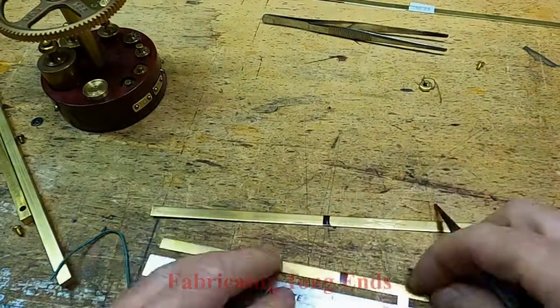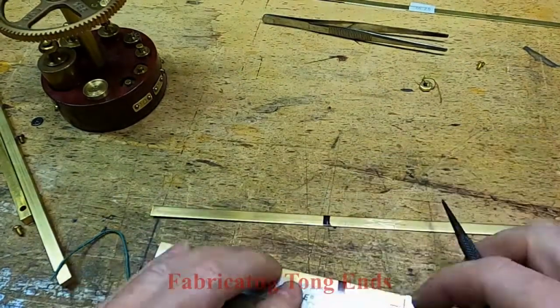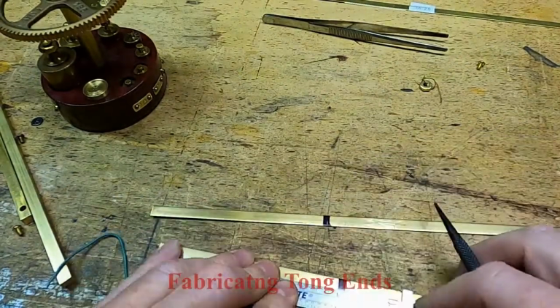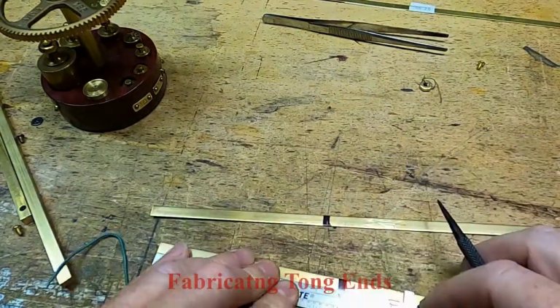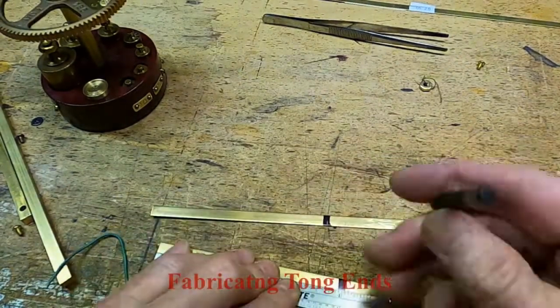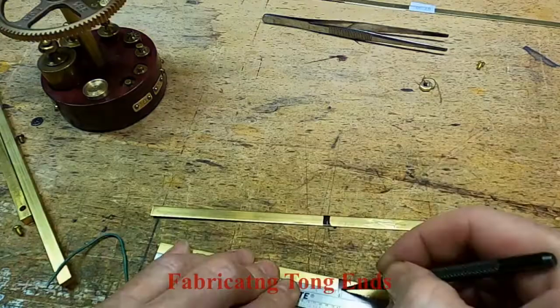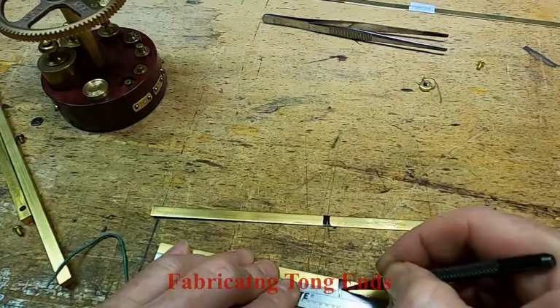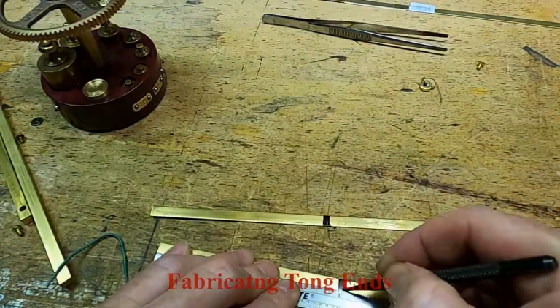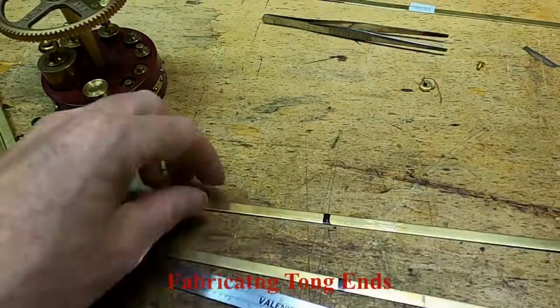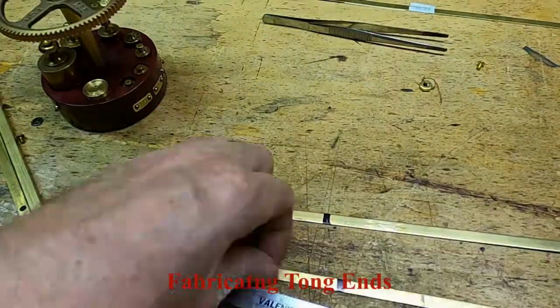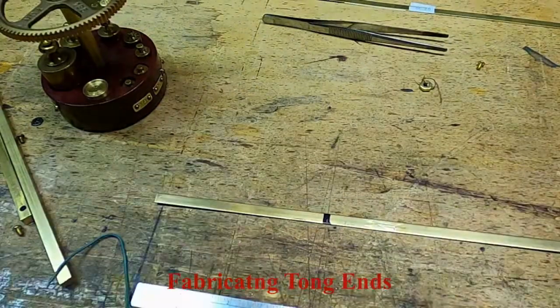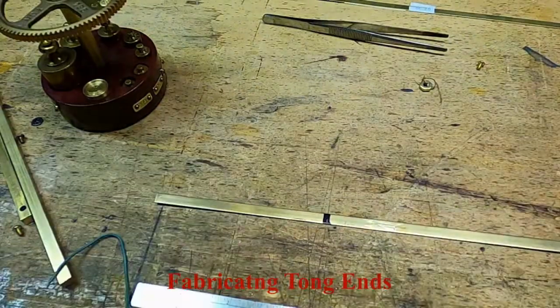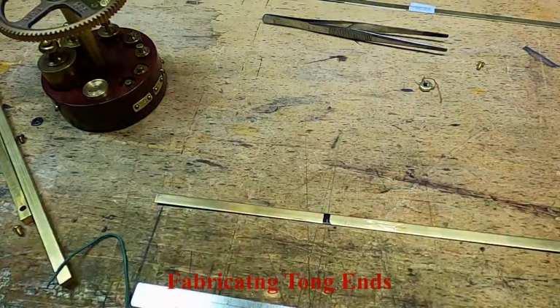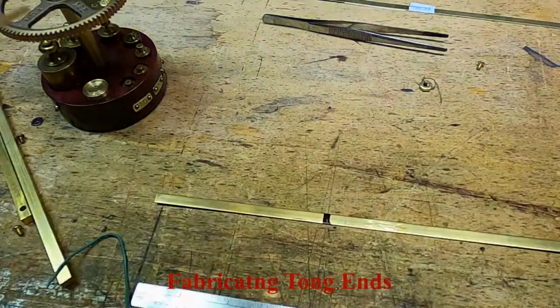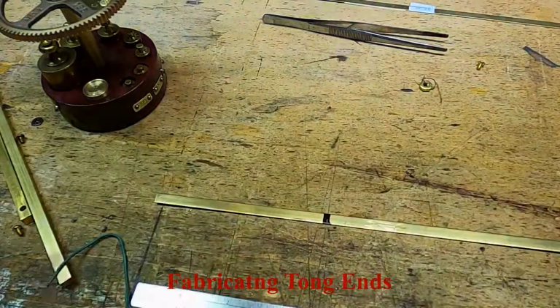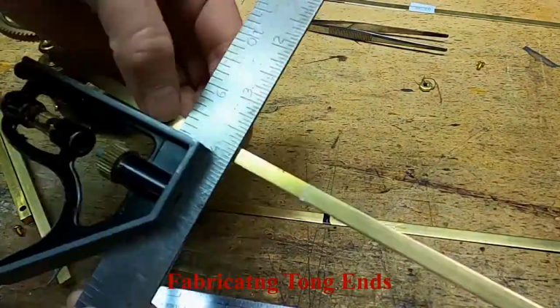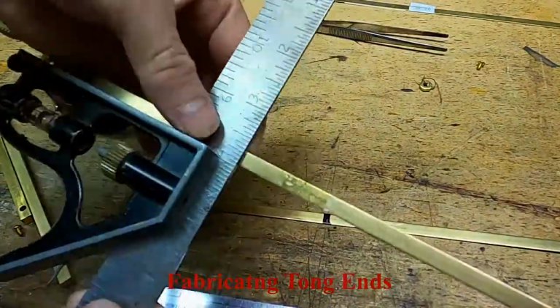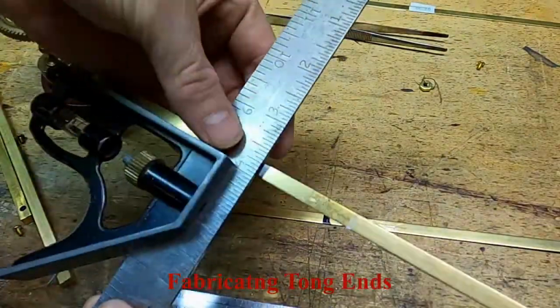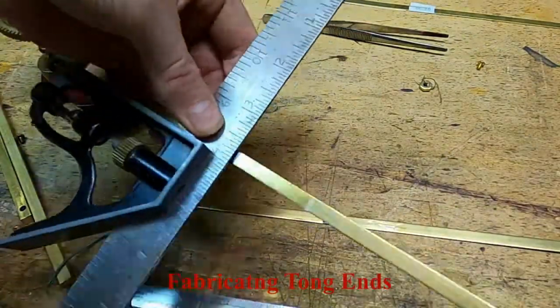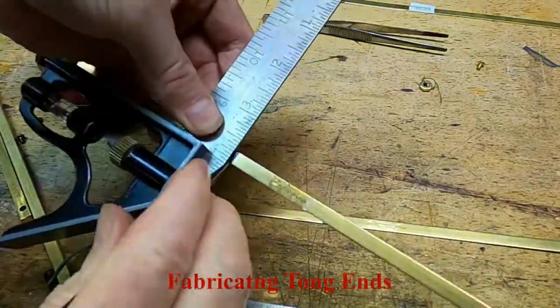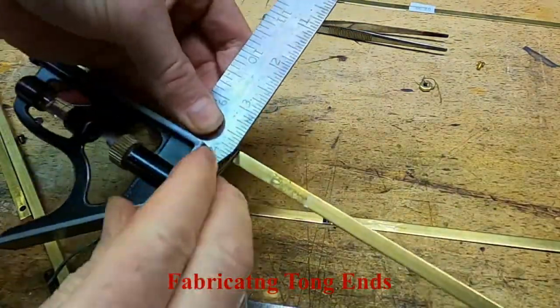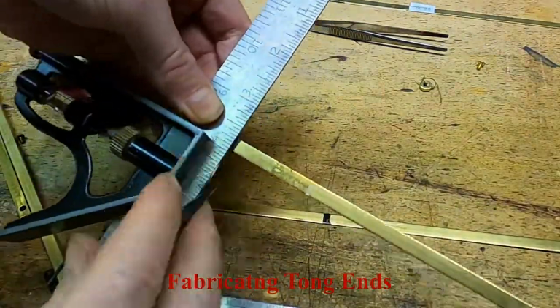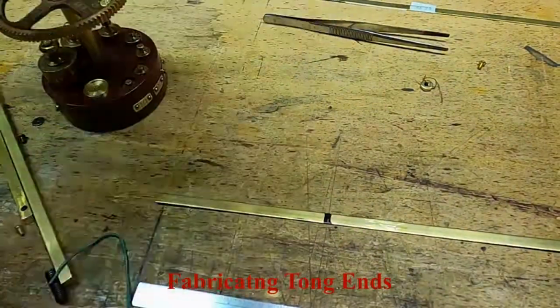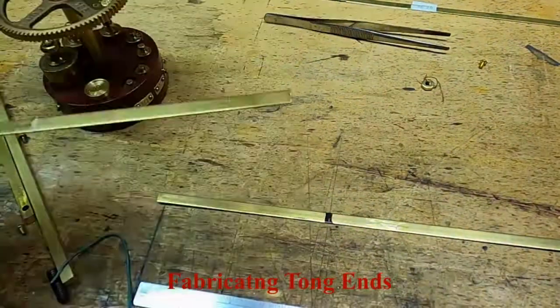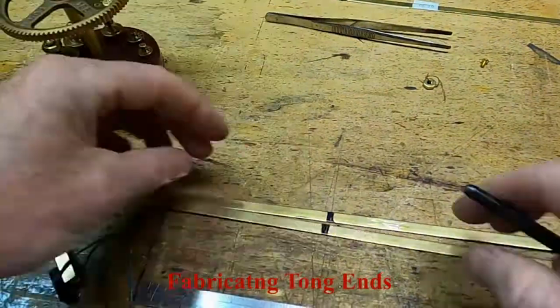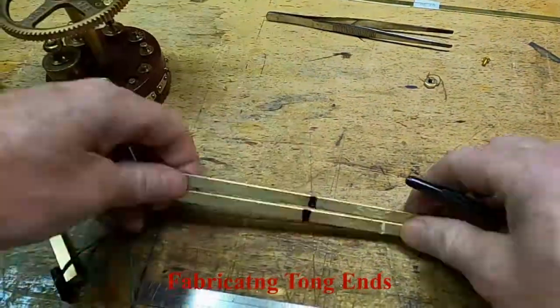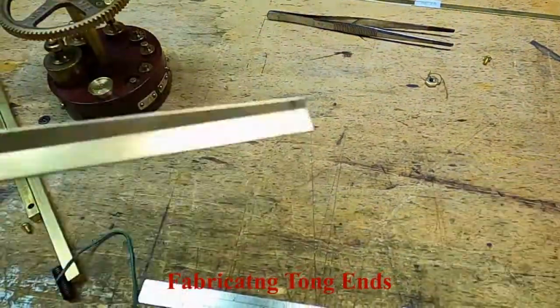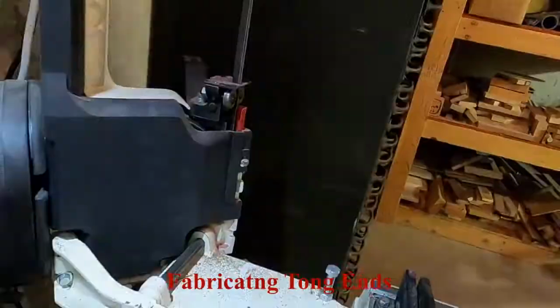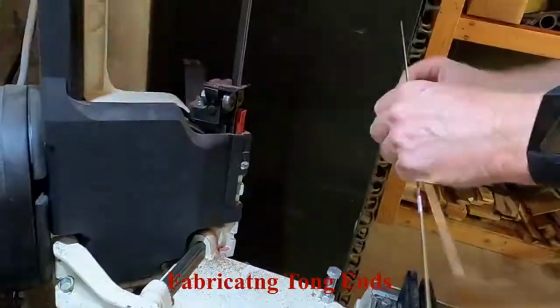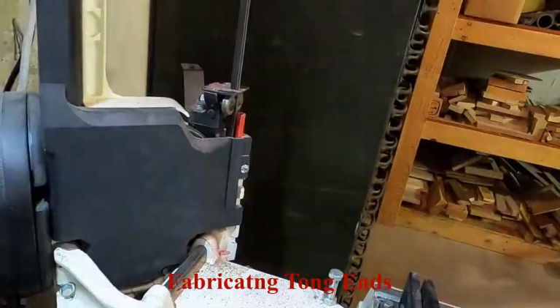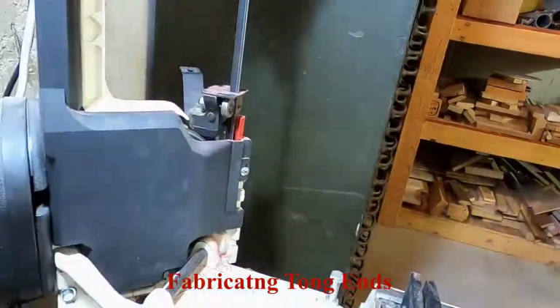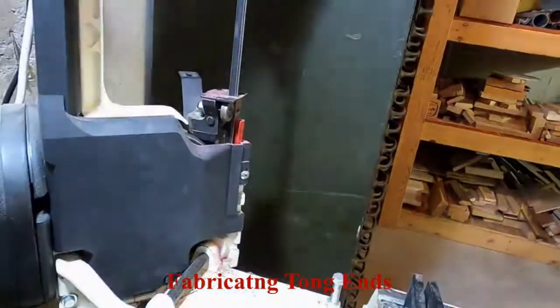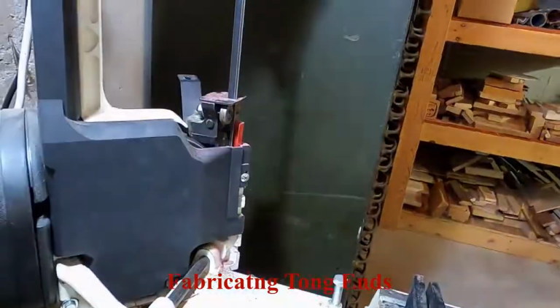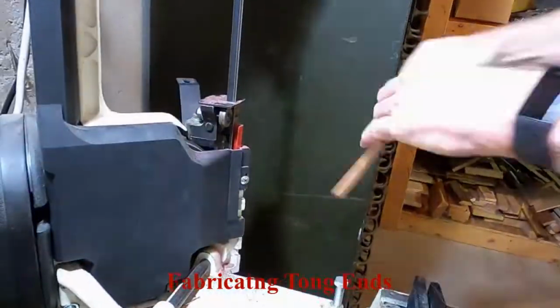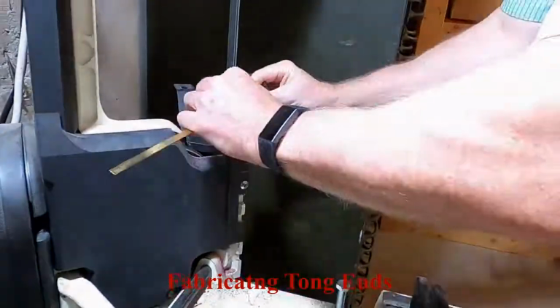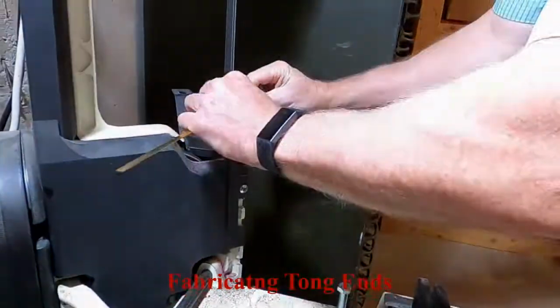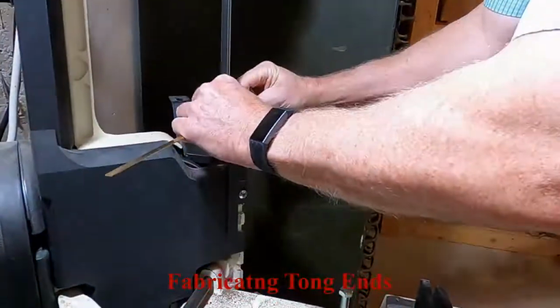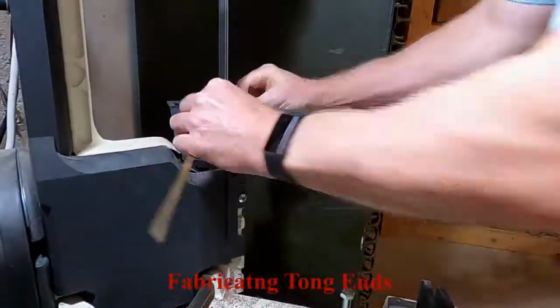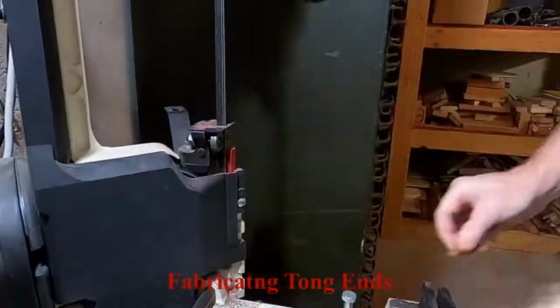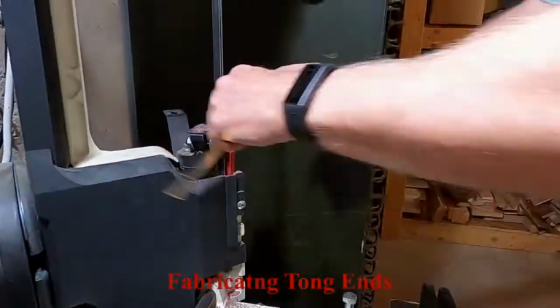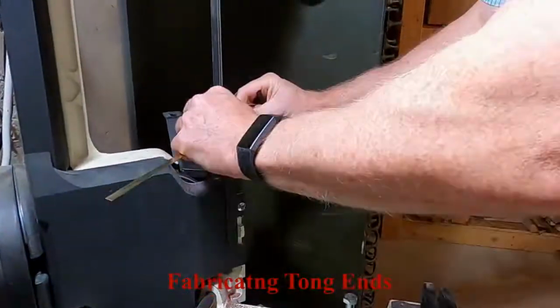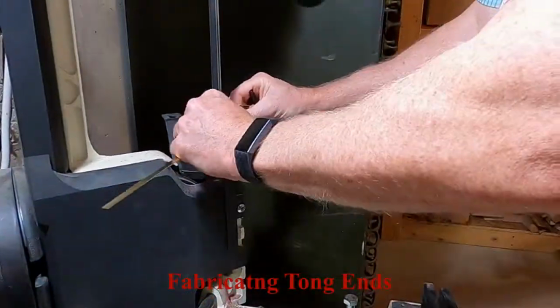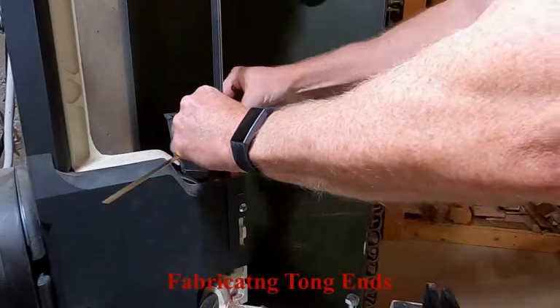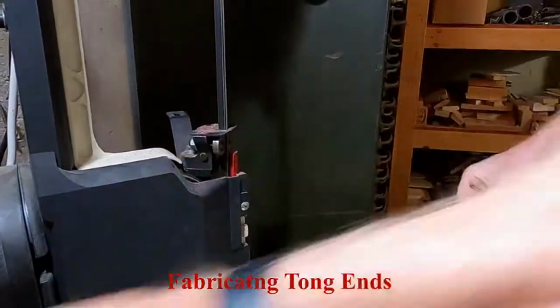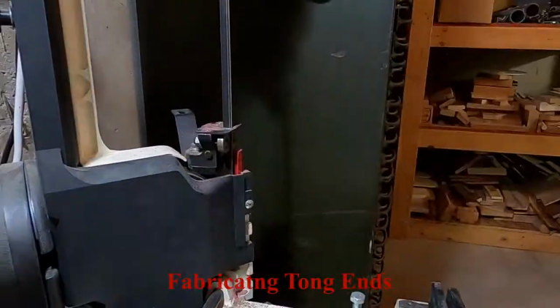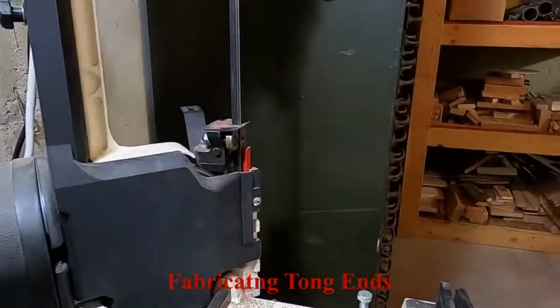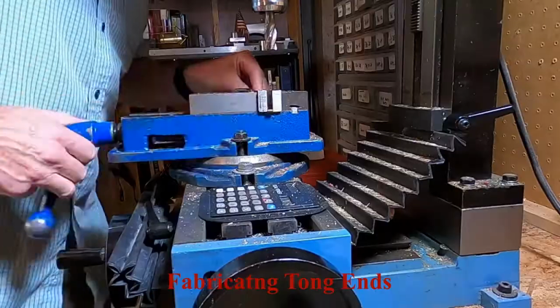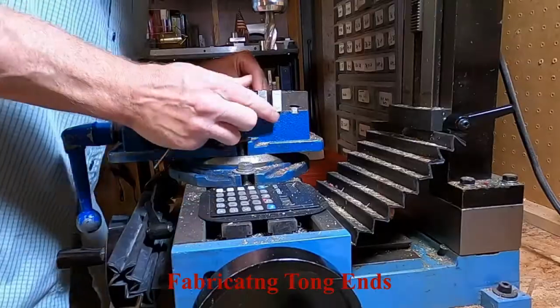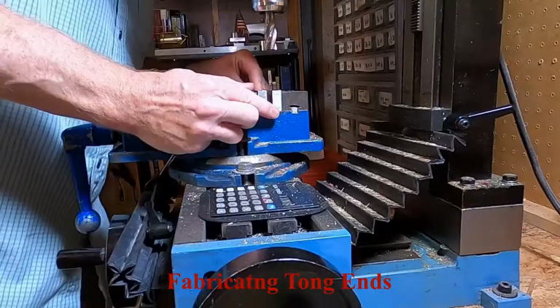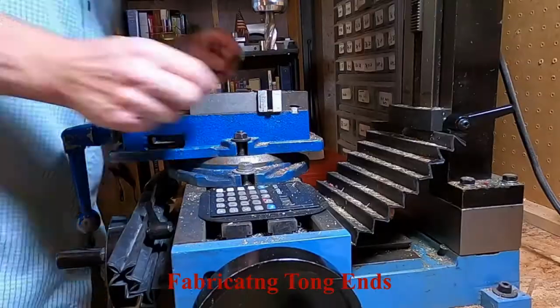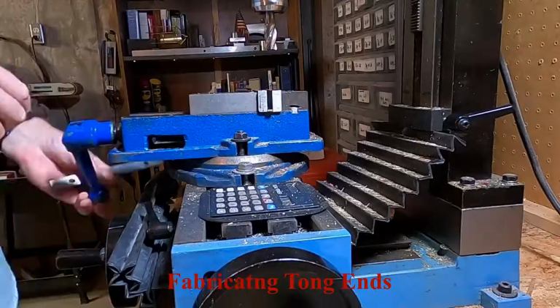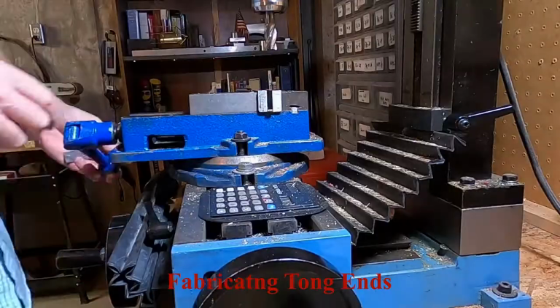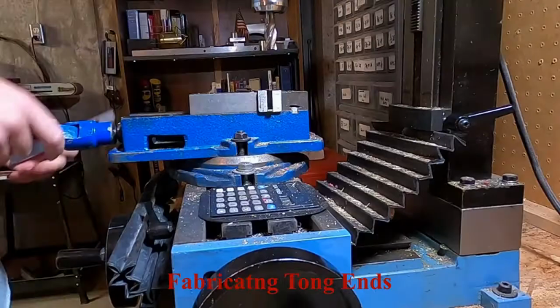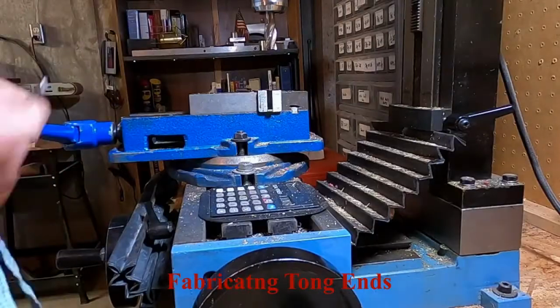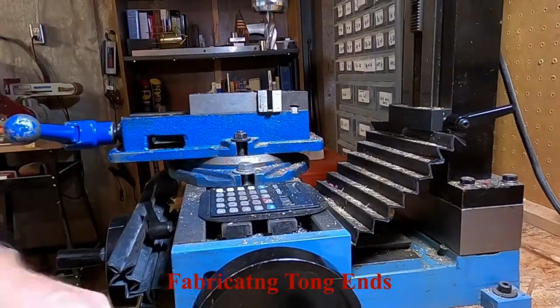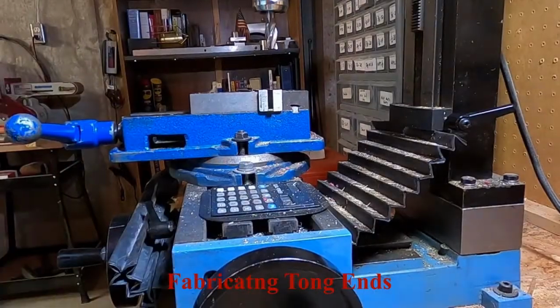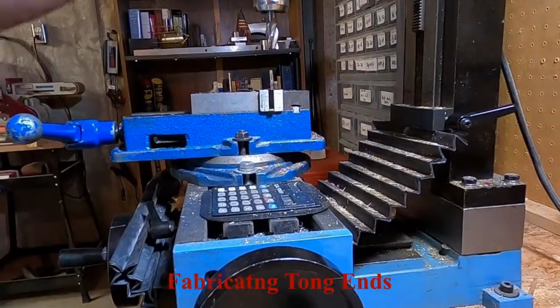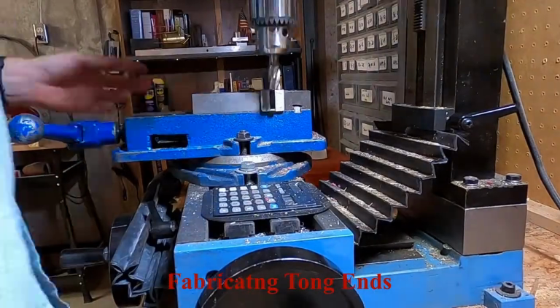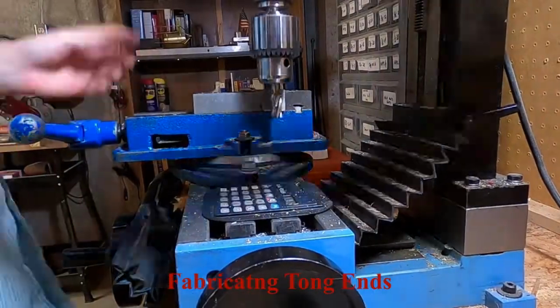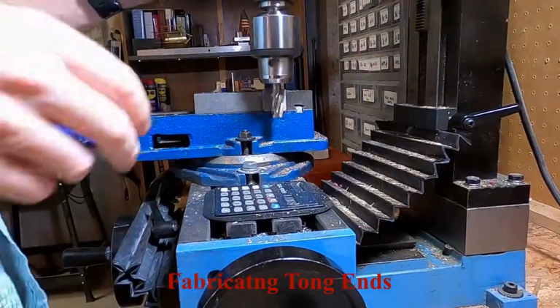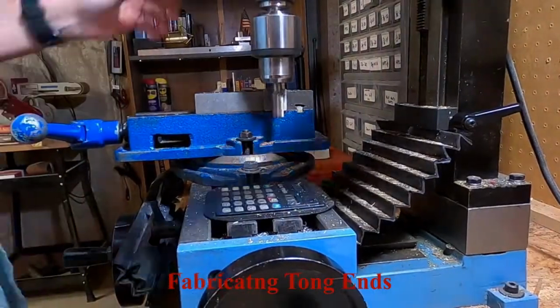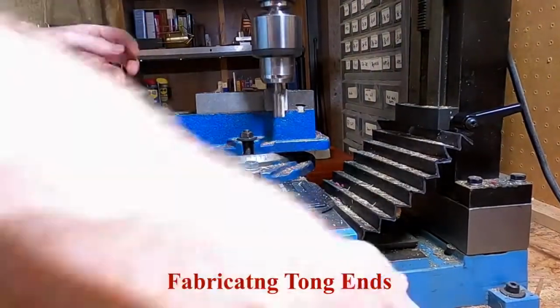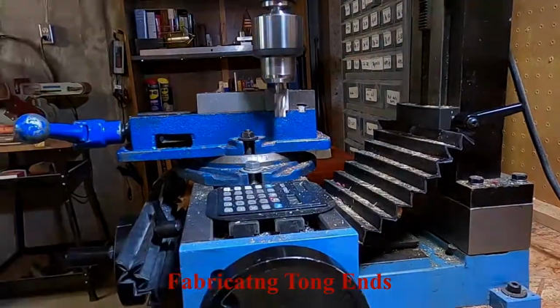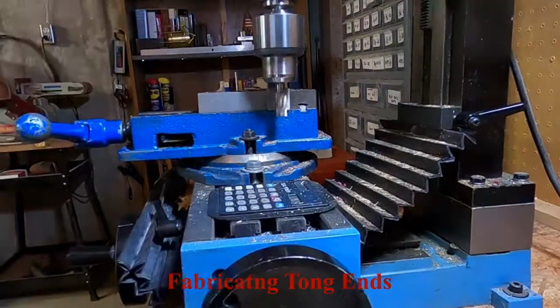The tong ends were made from 1/4 inch brass strips; here they are being measured and cut.